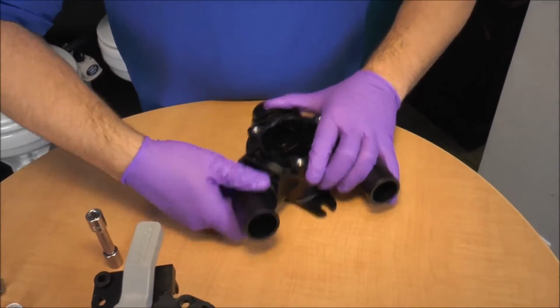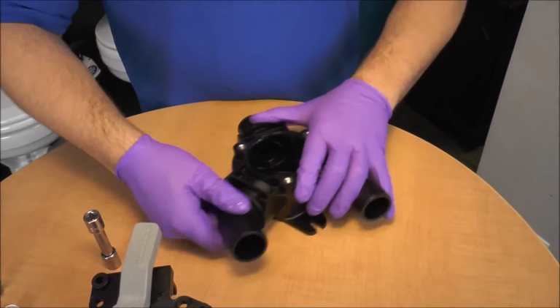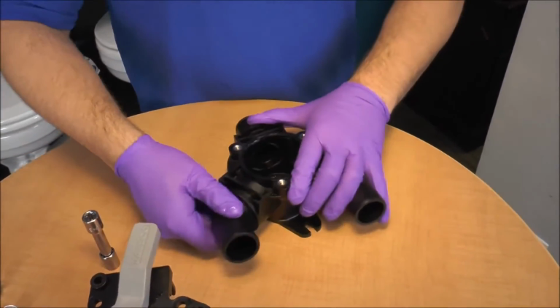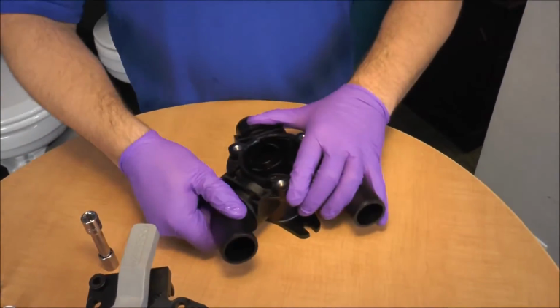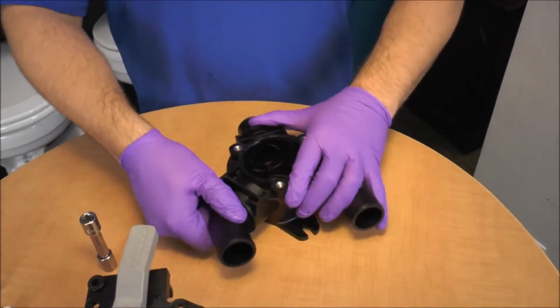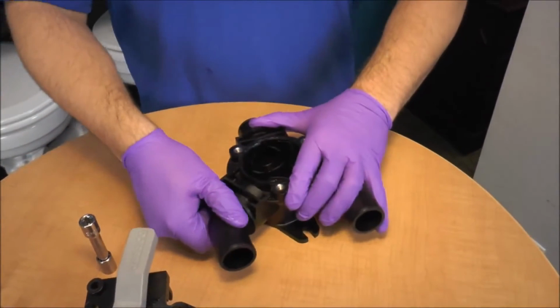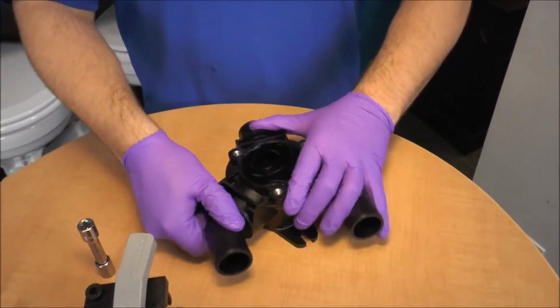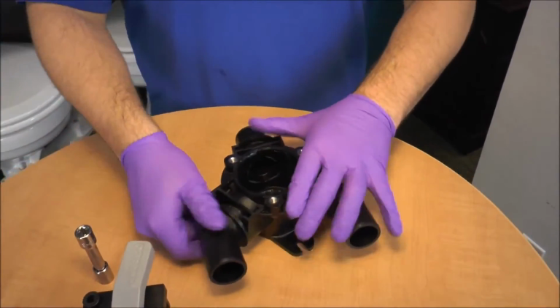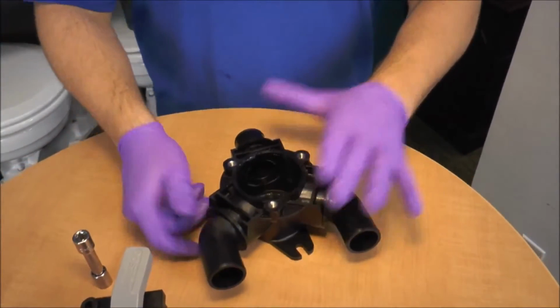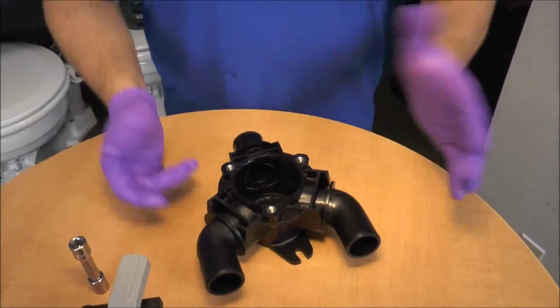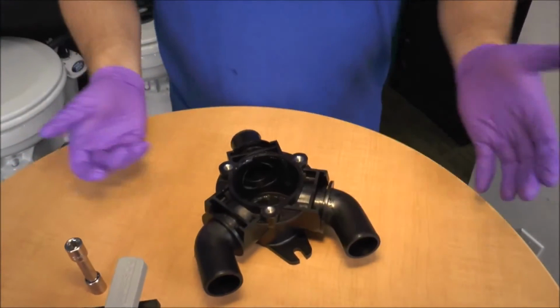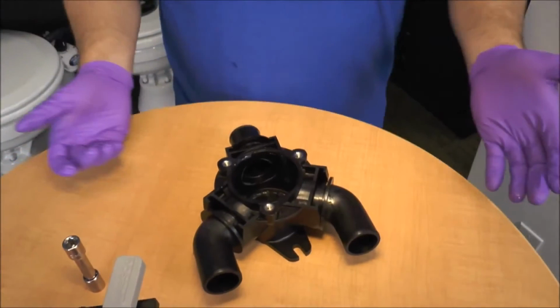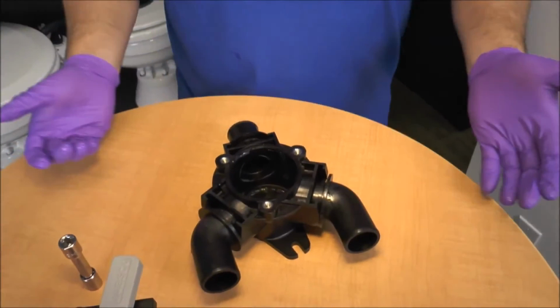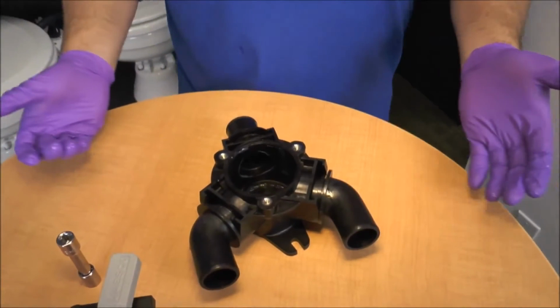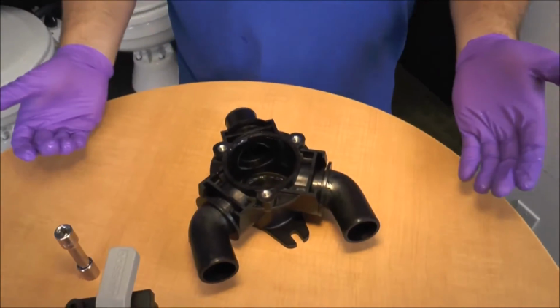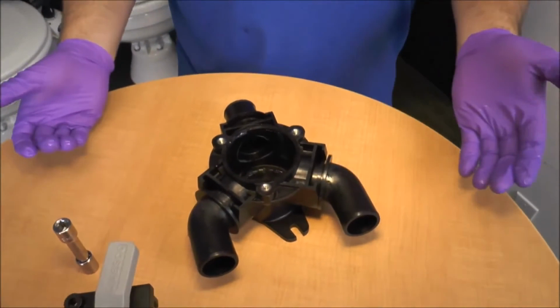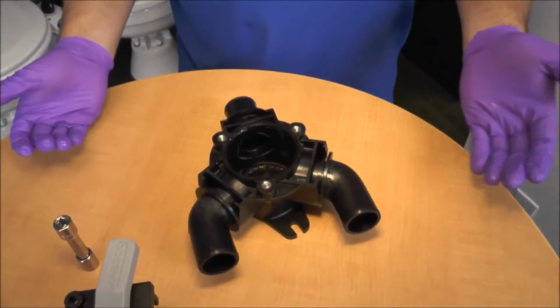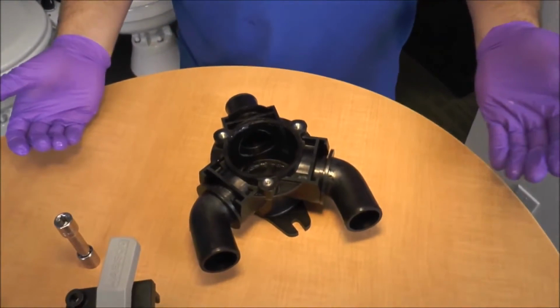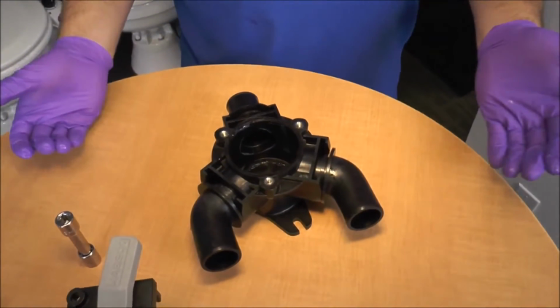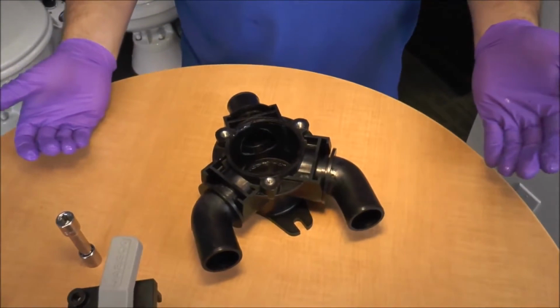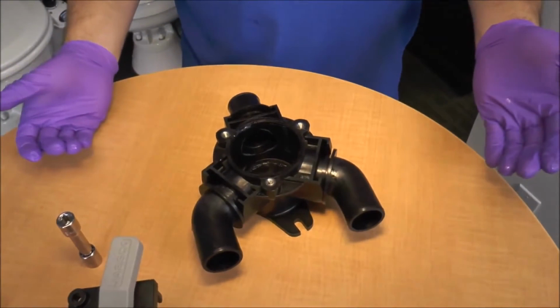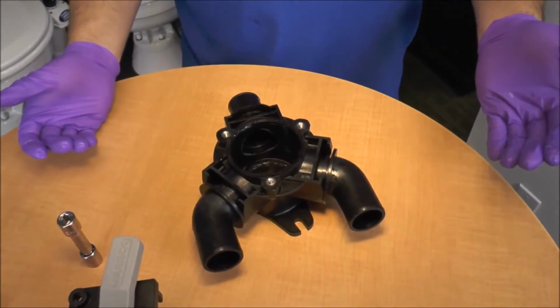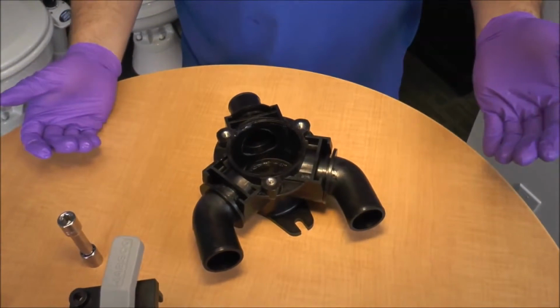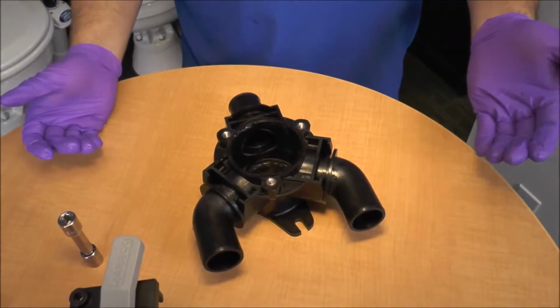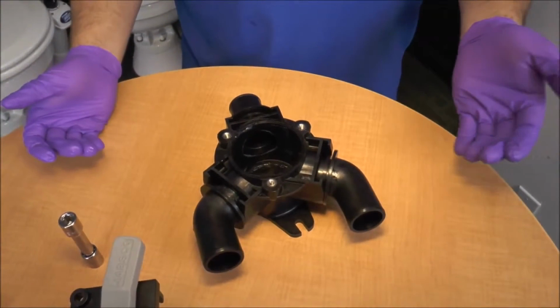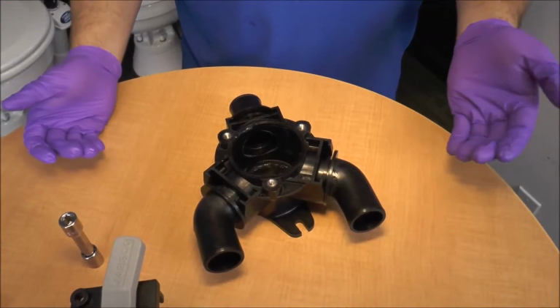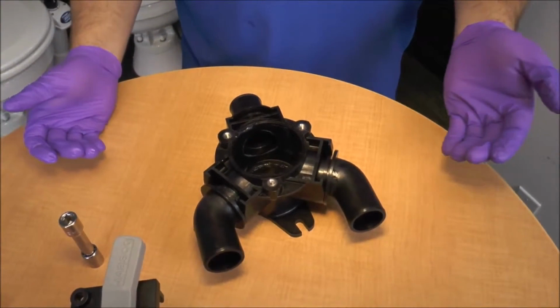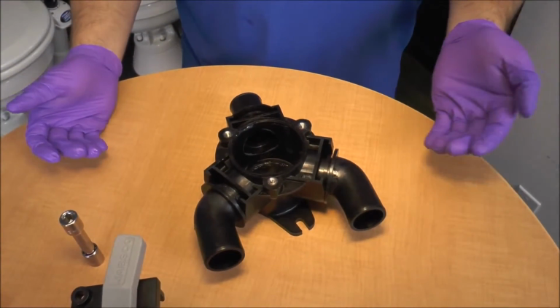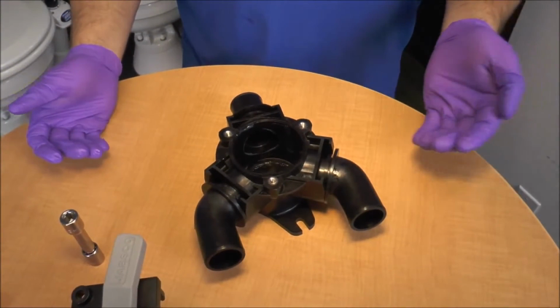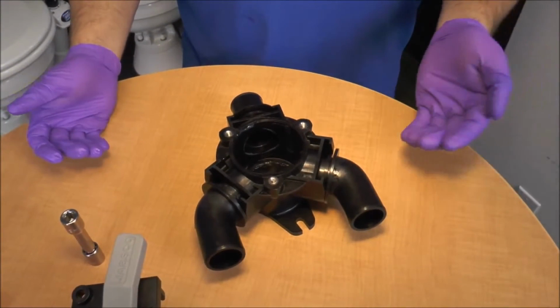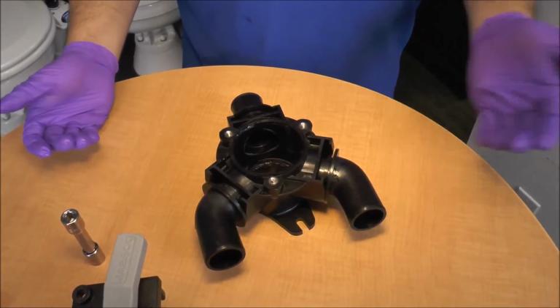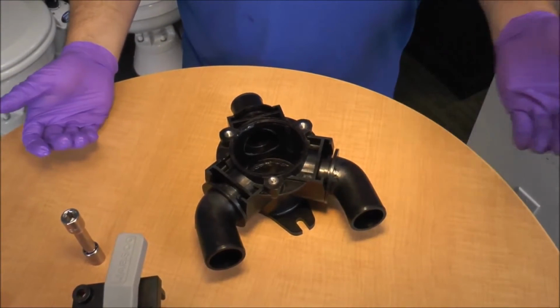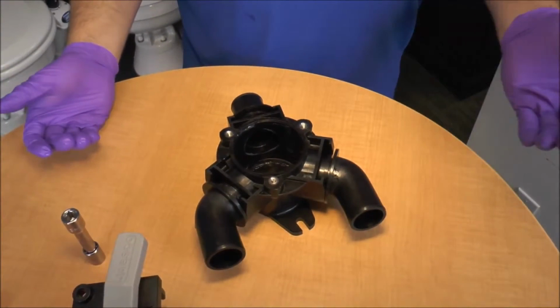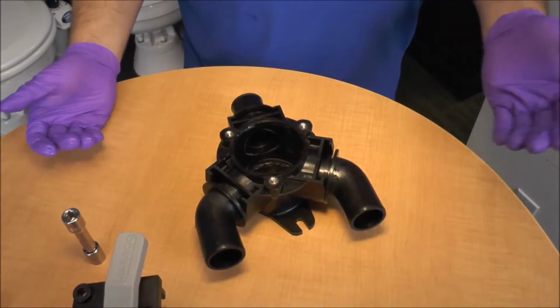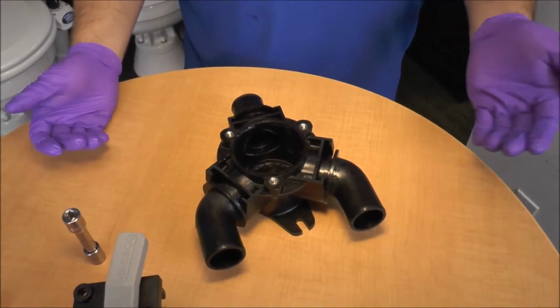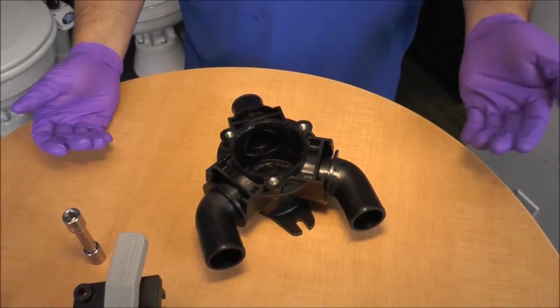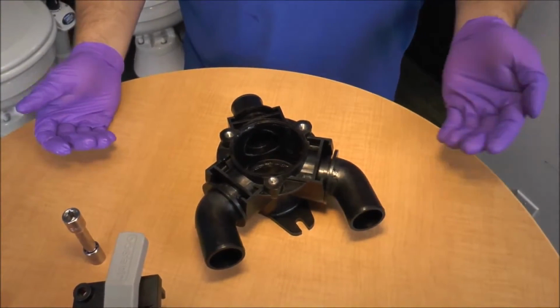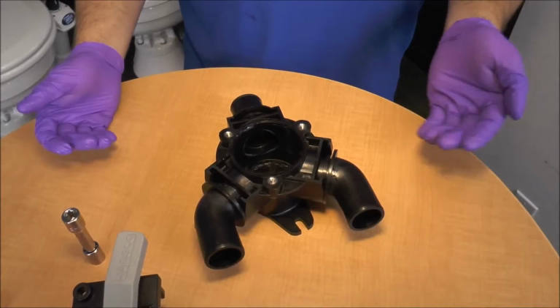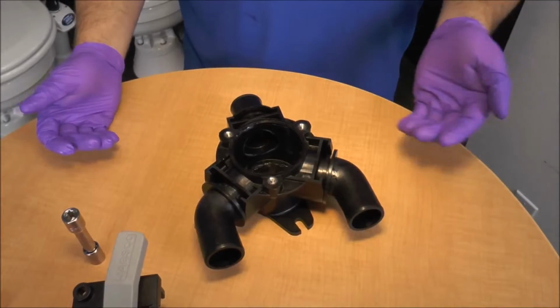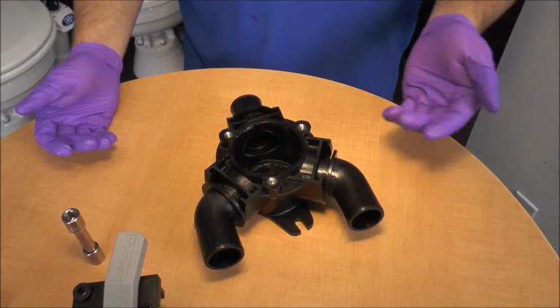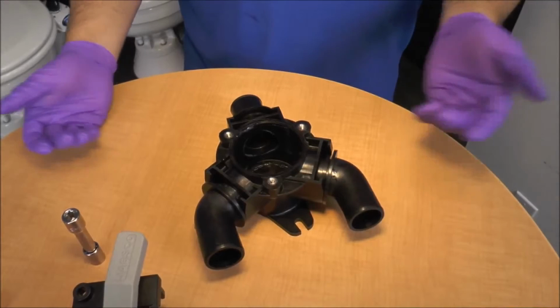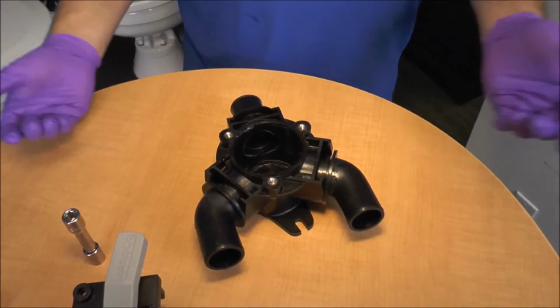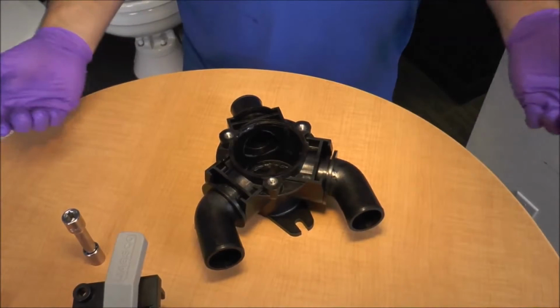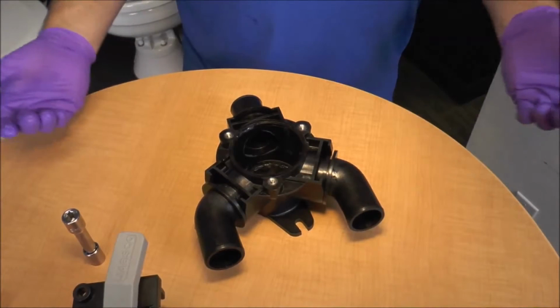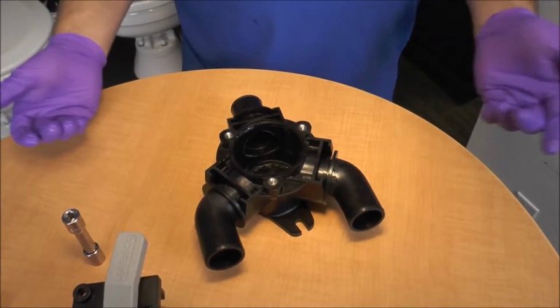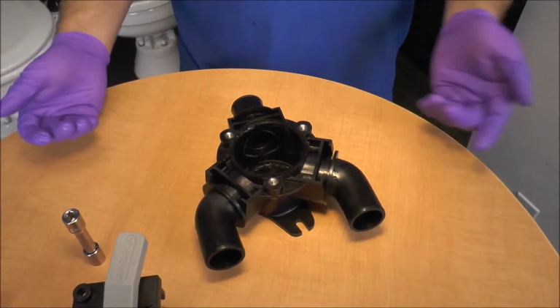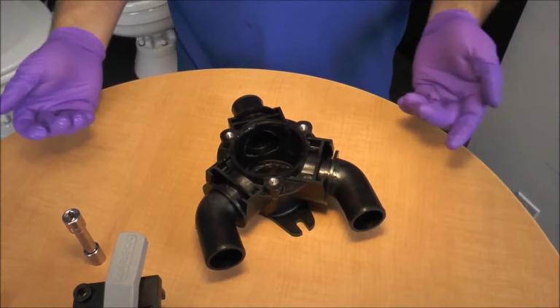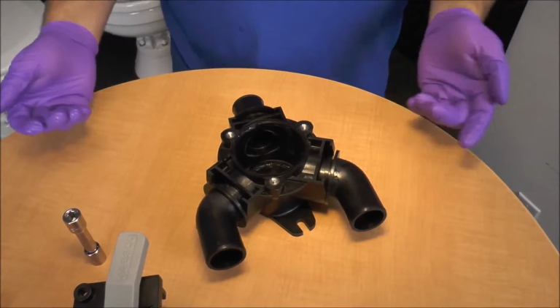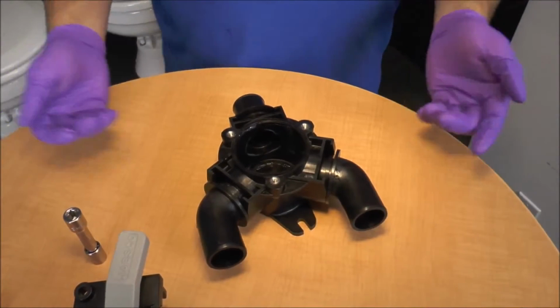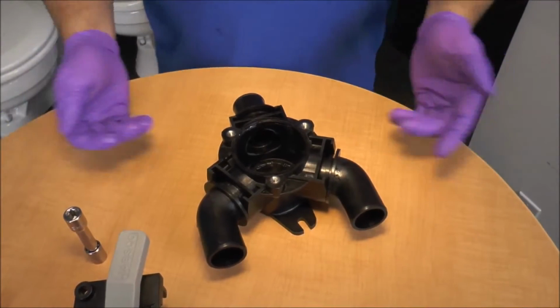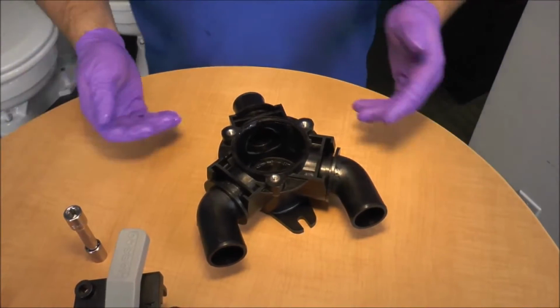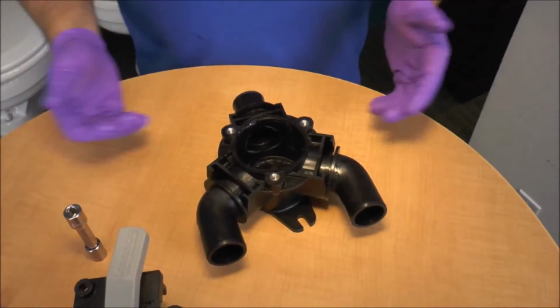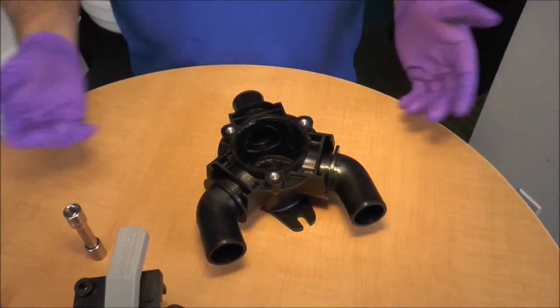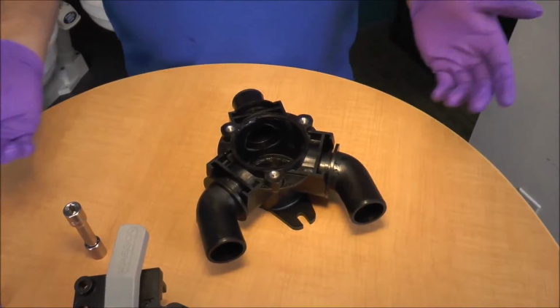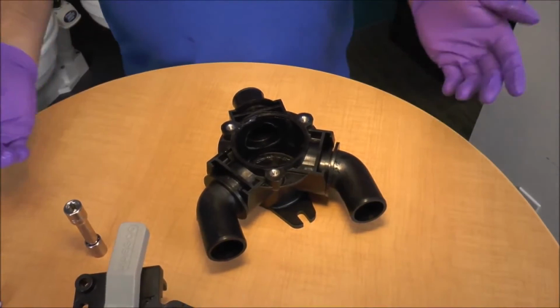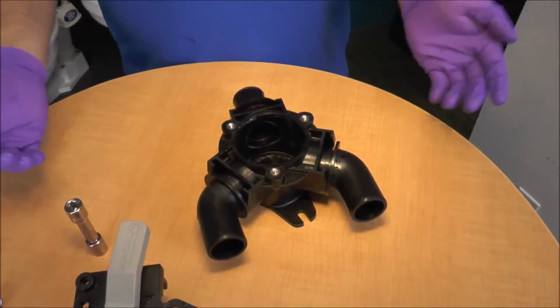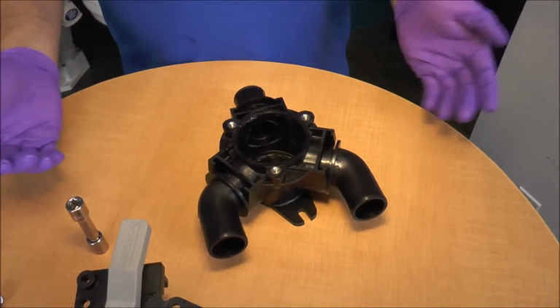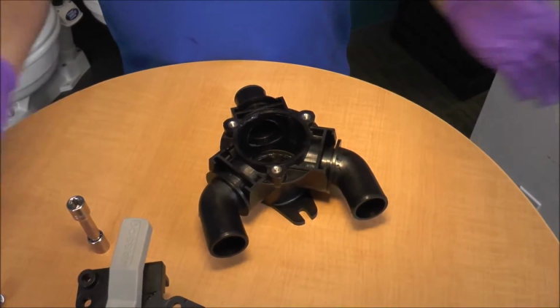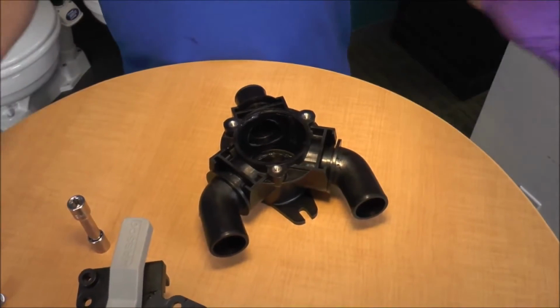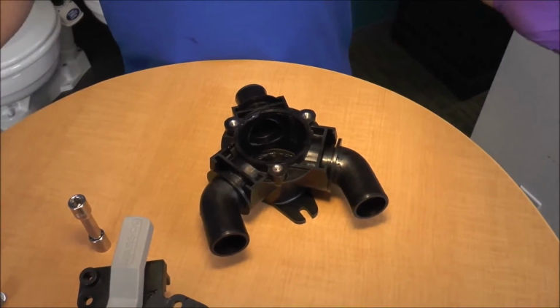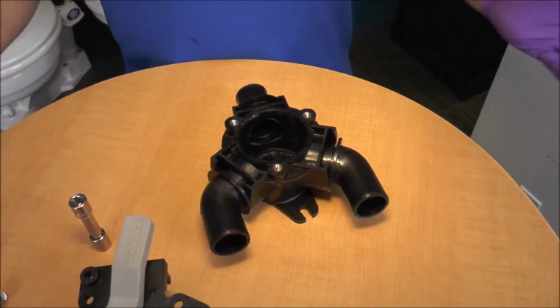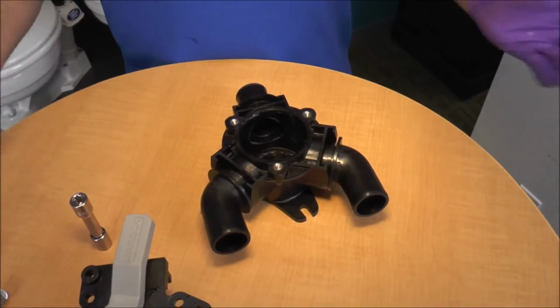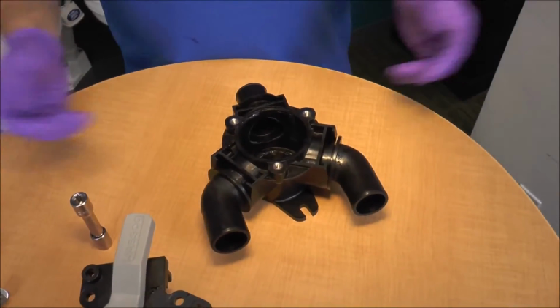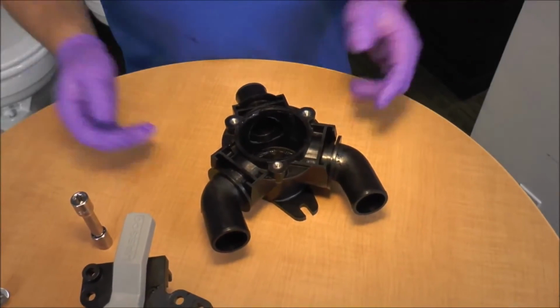So there you have it. I just popped off the top for you, showed you the little internal gate valve, as well as the O-rings on our rotatable discharge ports.